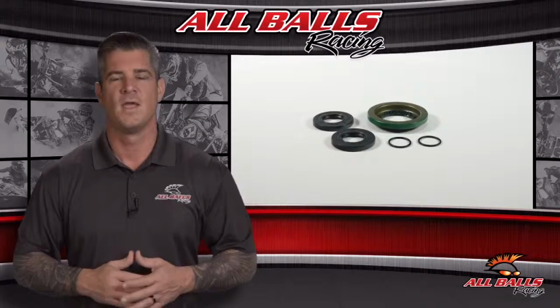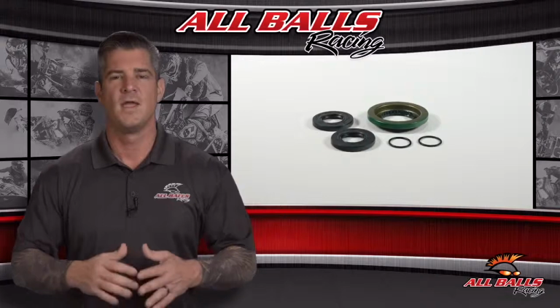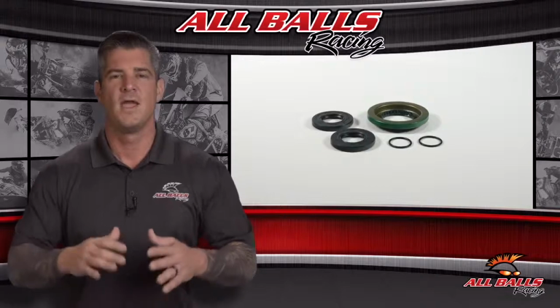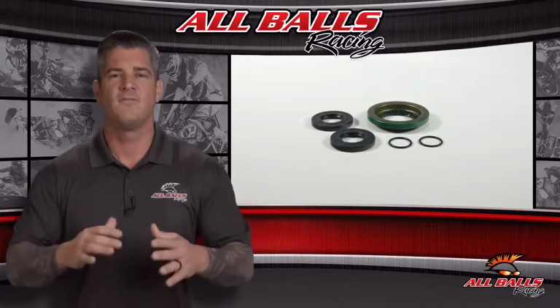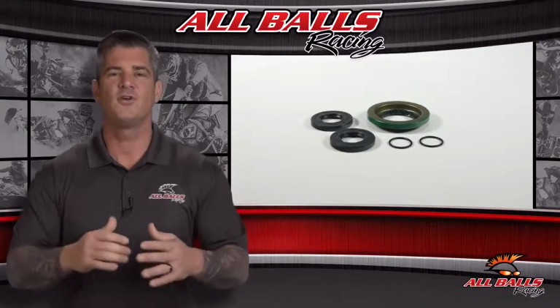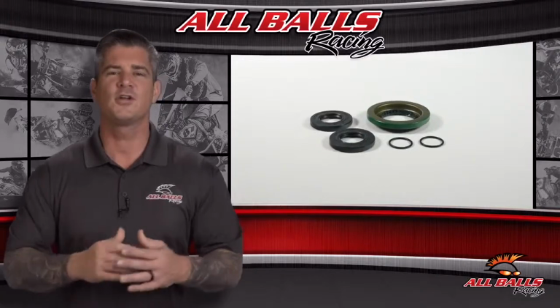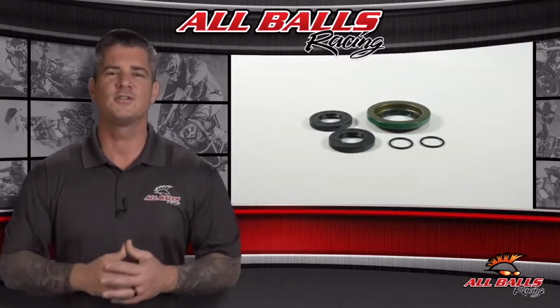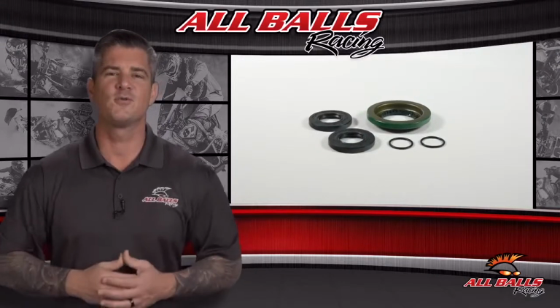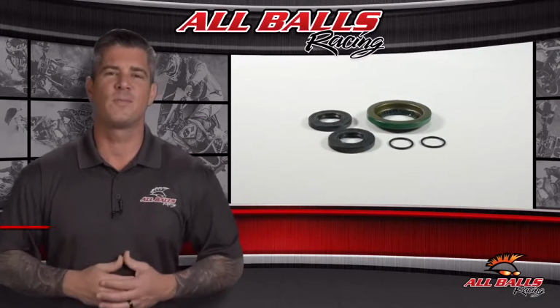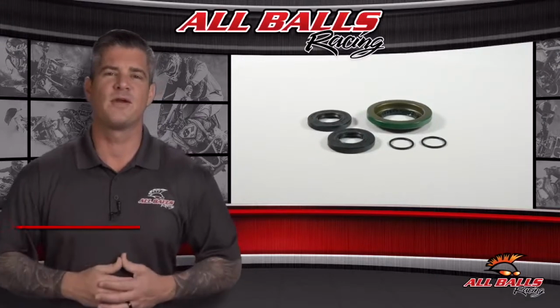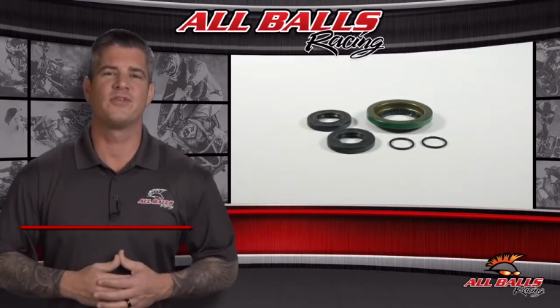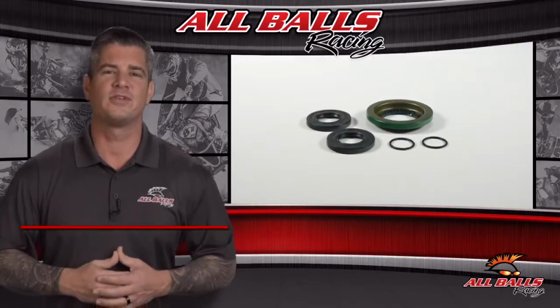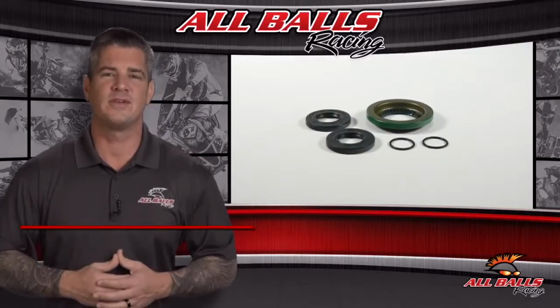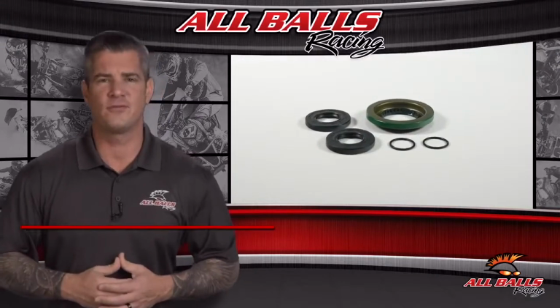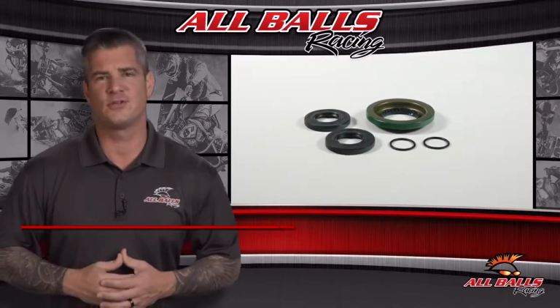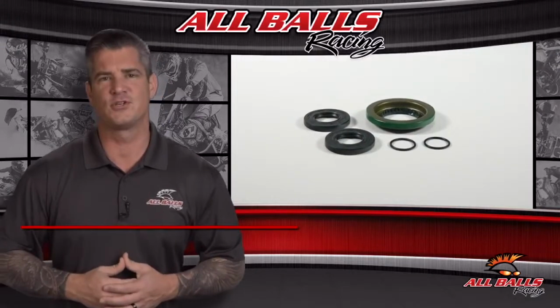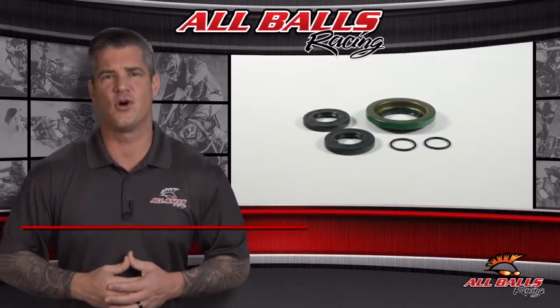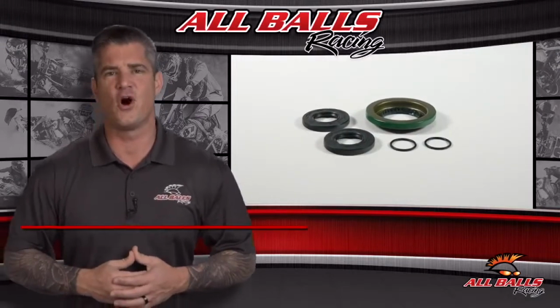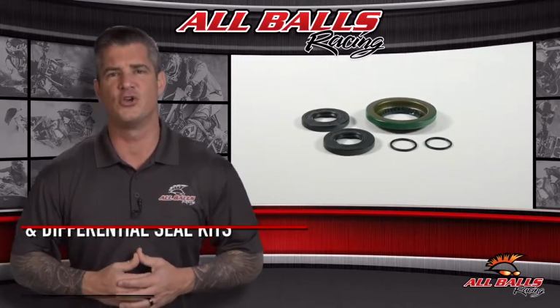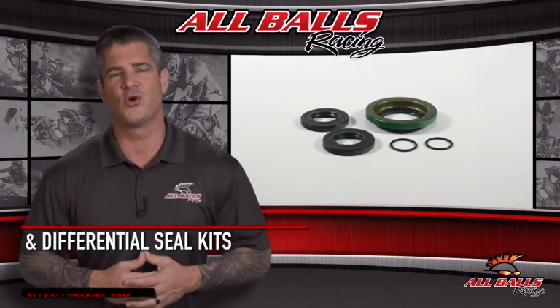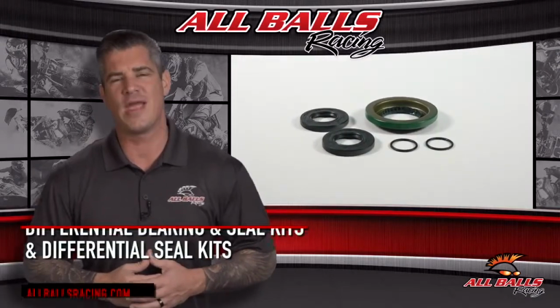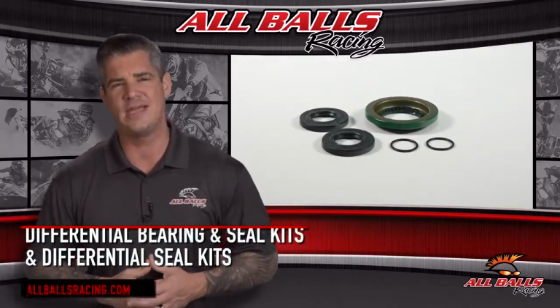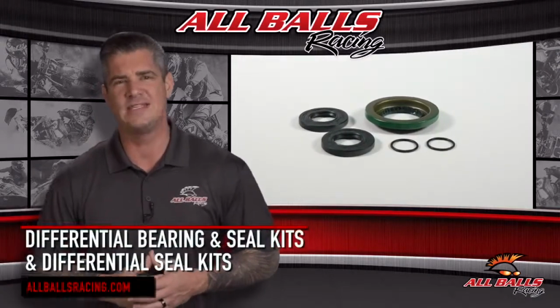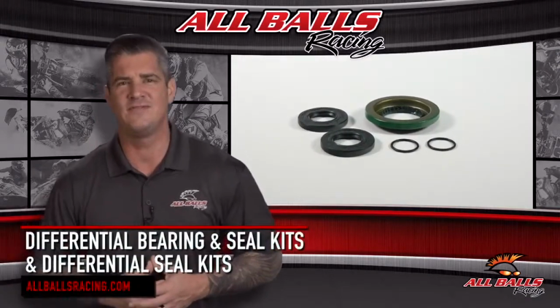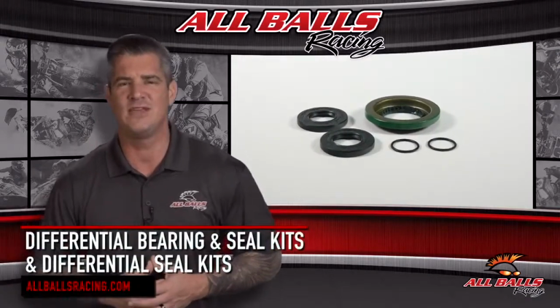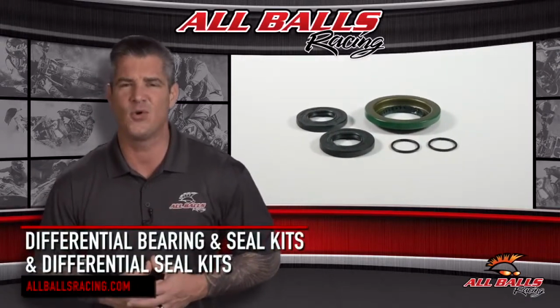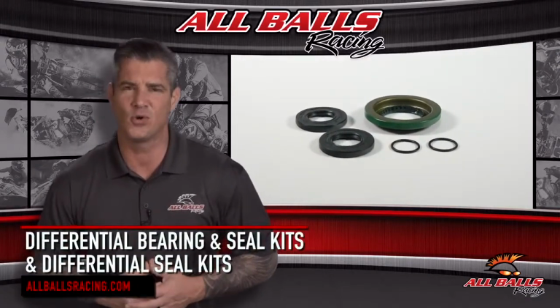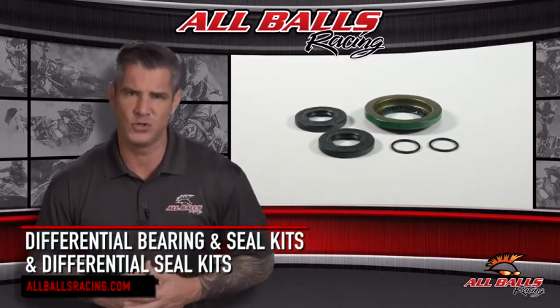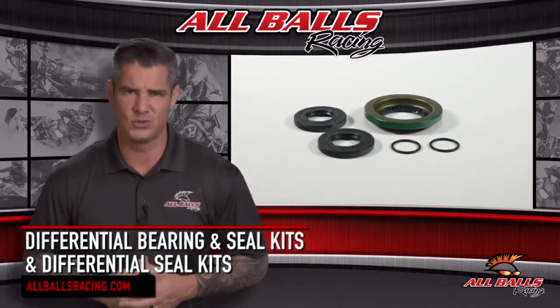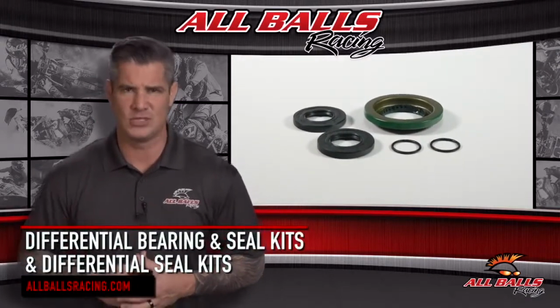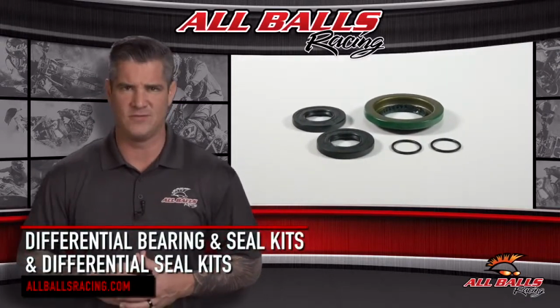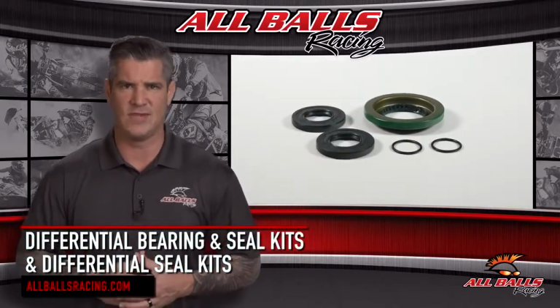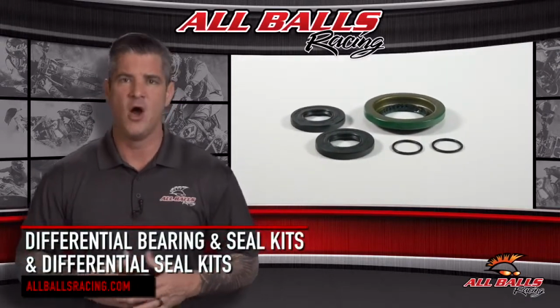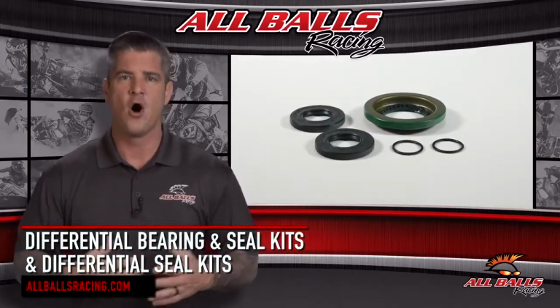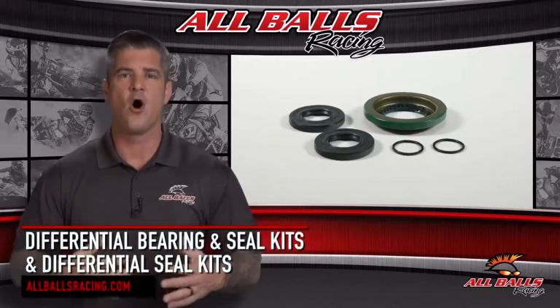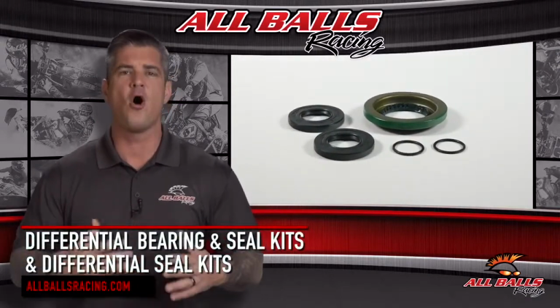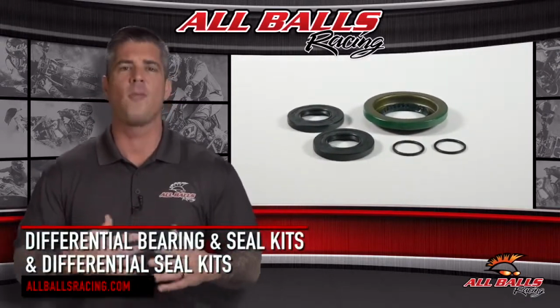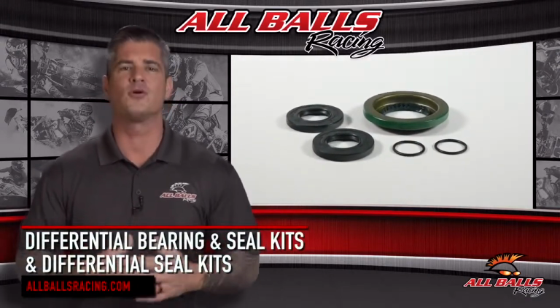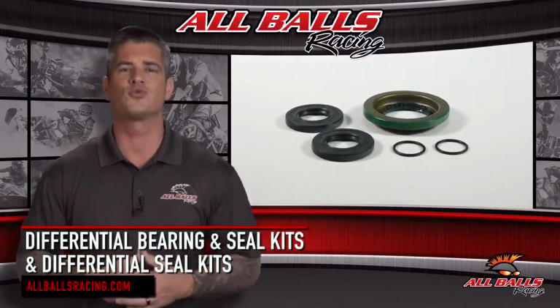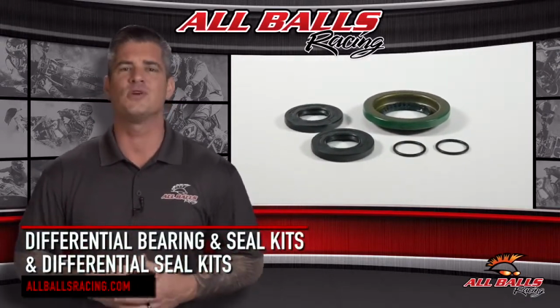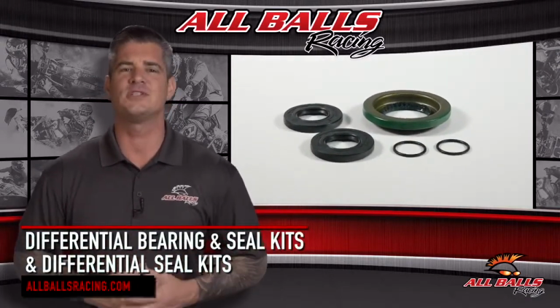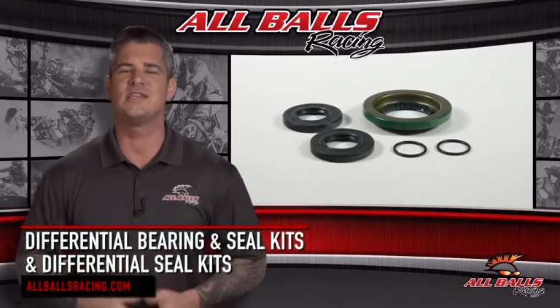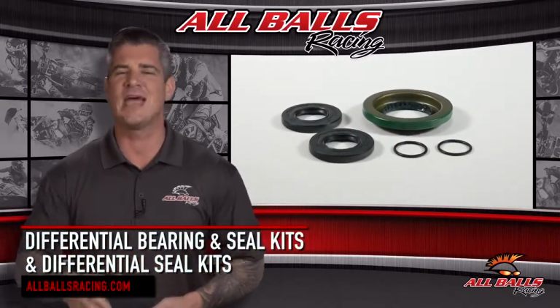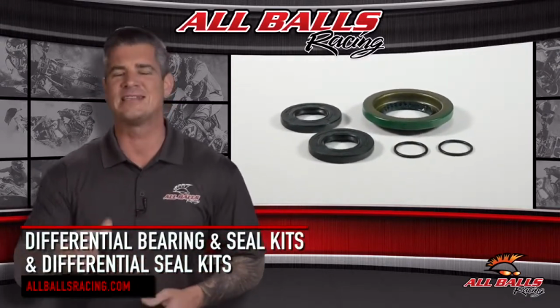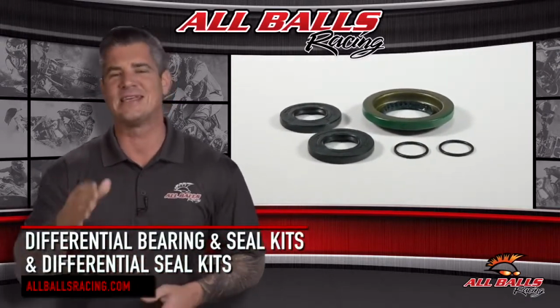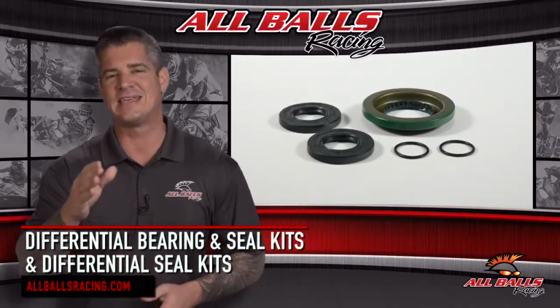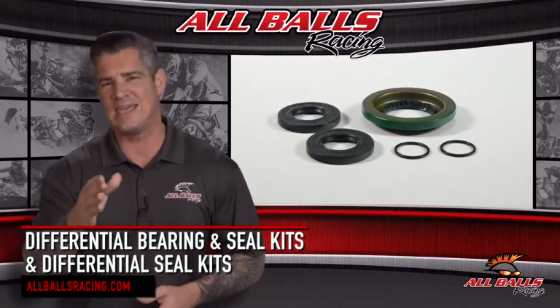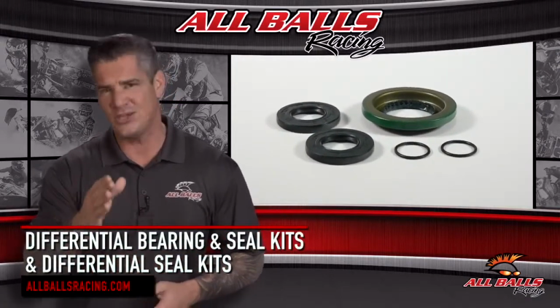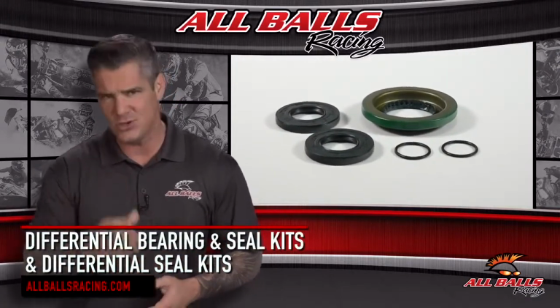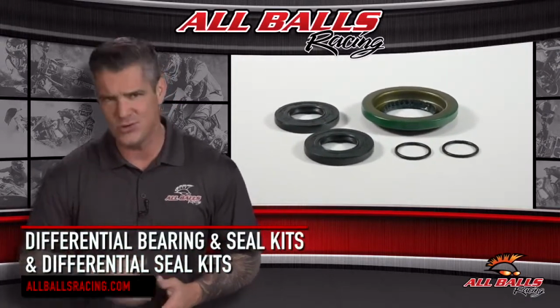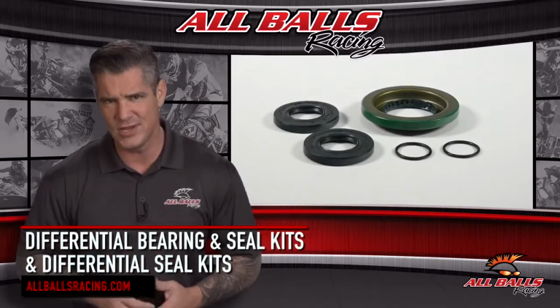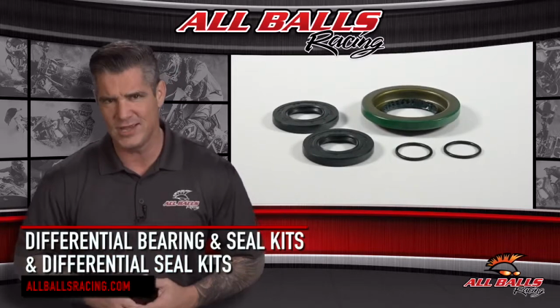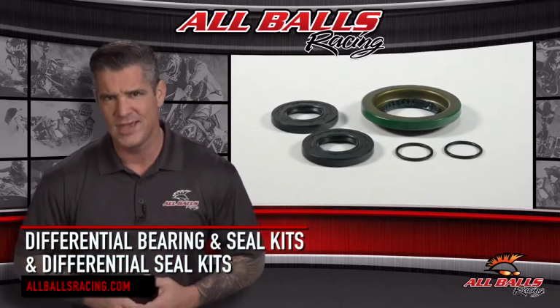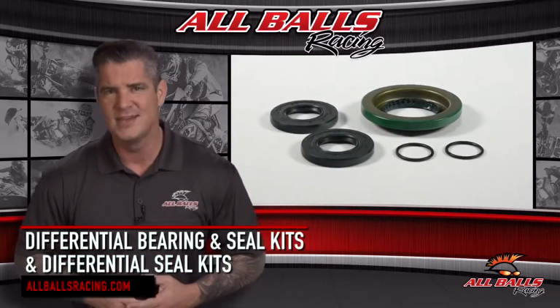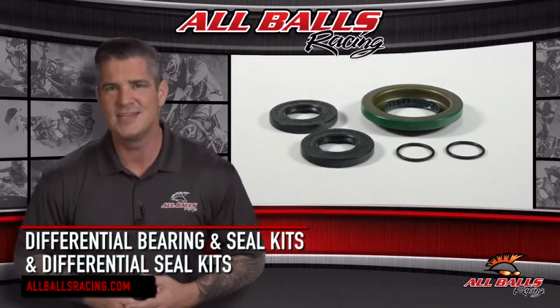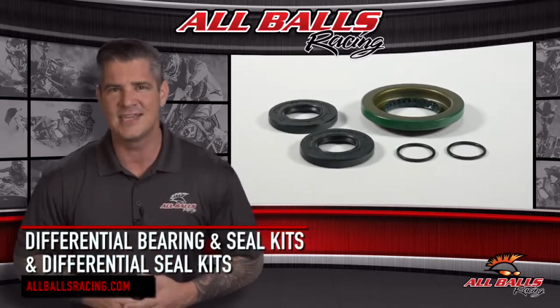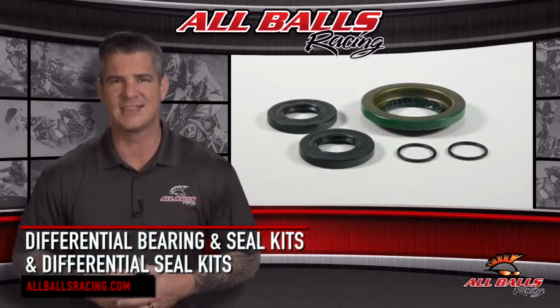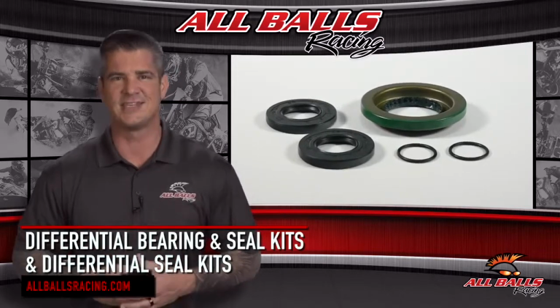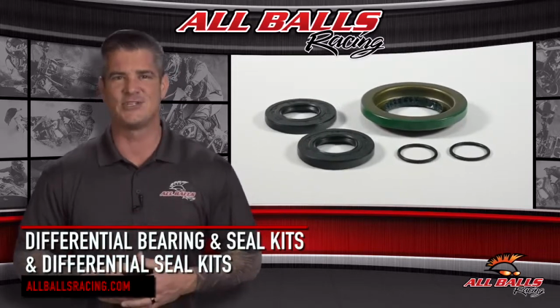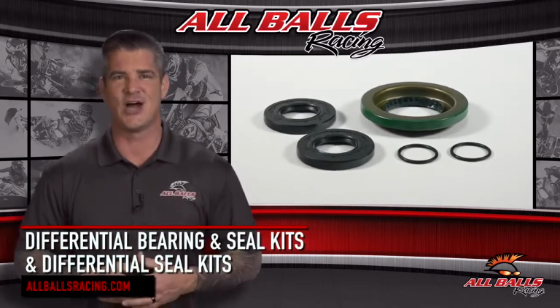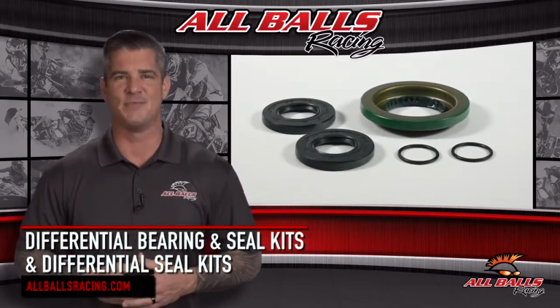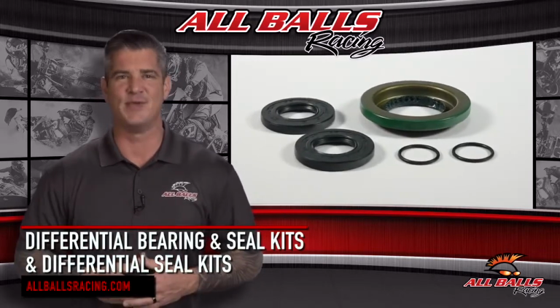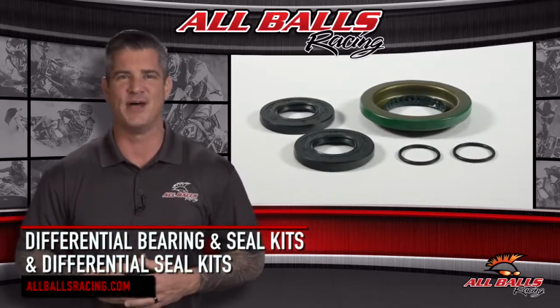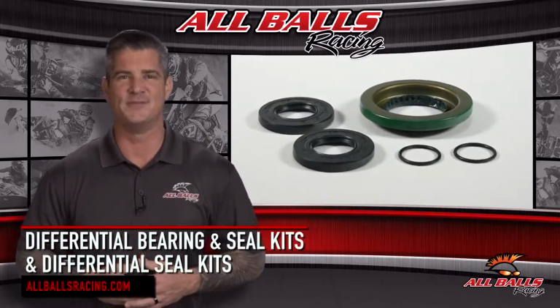If you're looking to repair the differential on your ATV or UTV, All Balls Racing has the kit you need to get the job done.